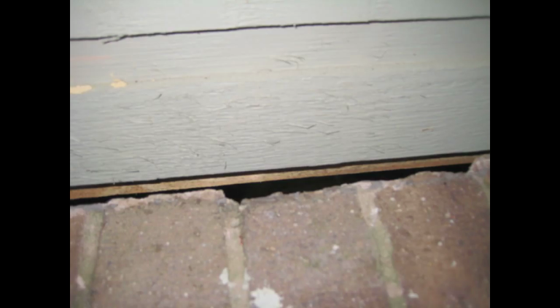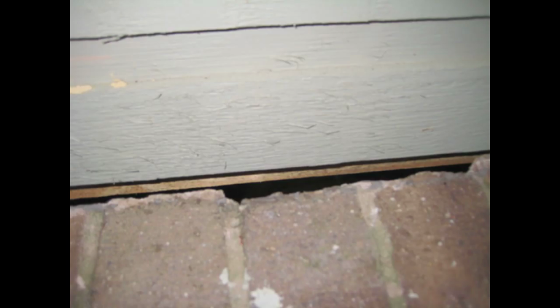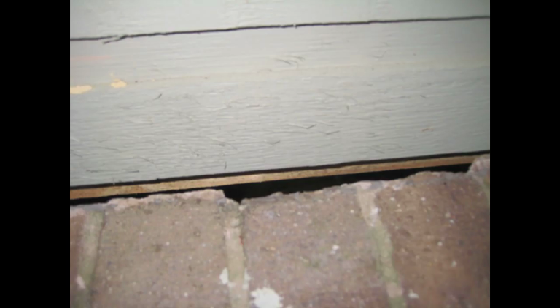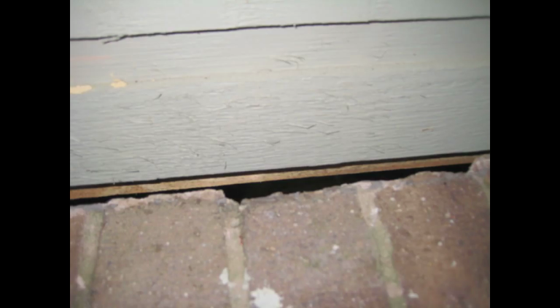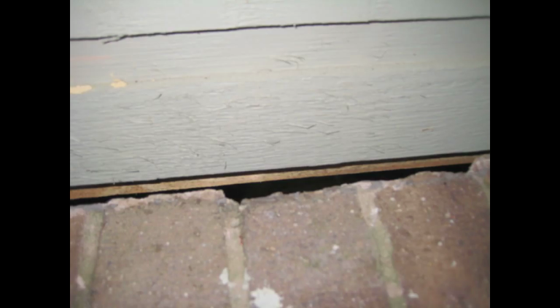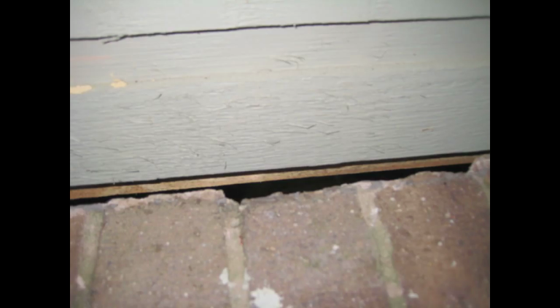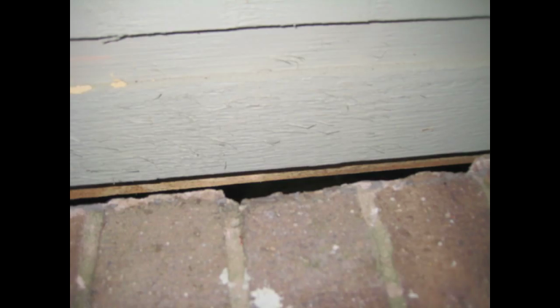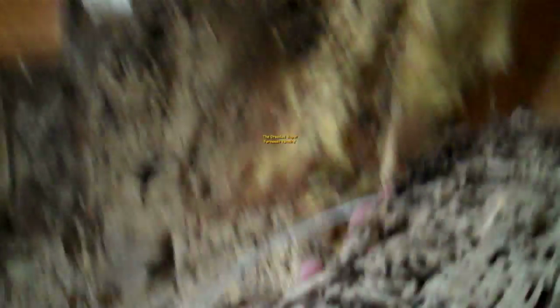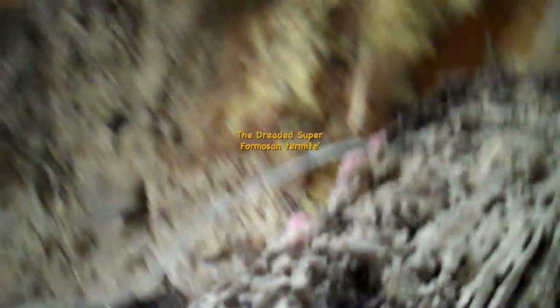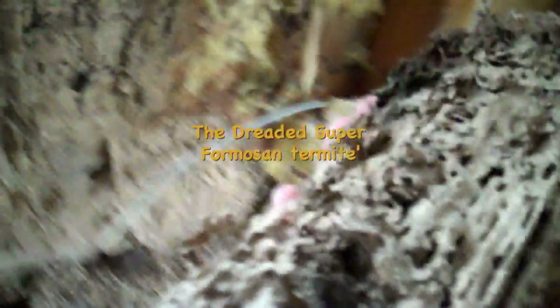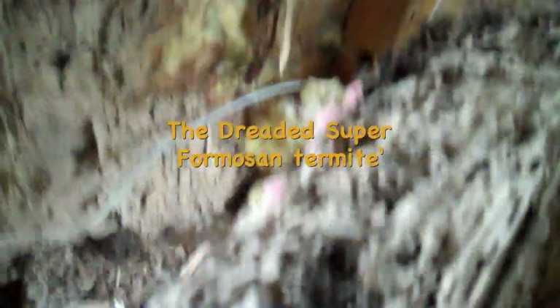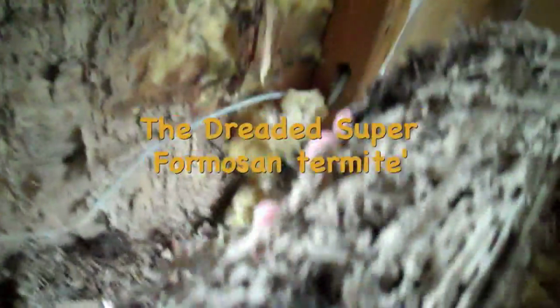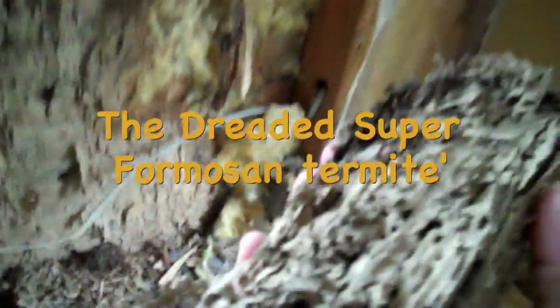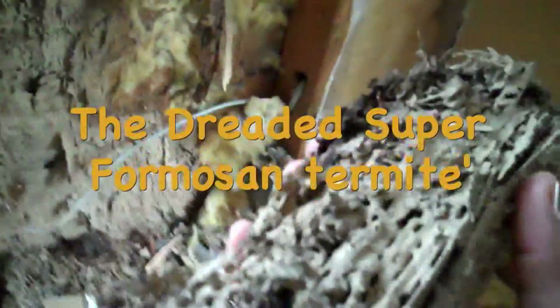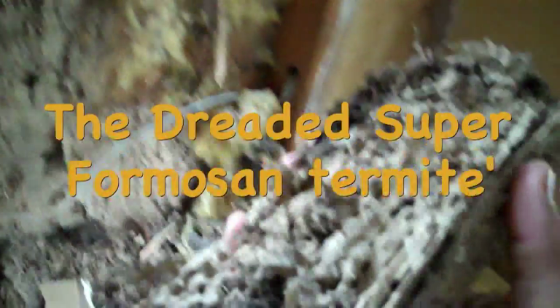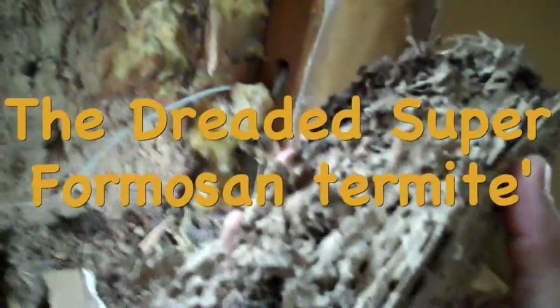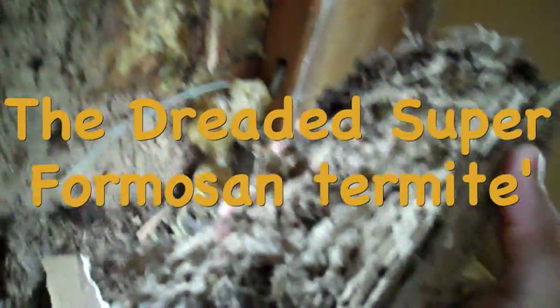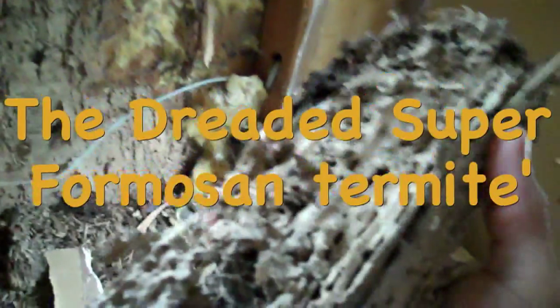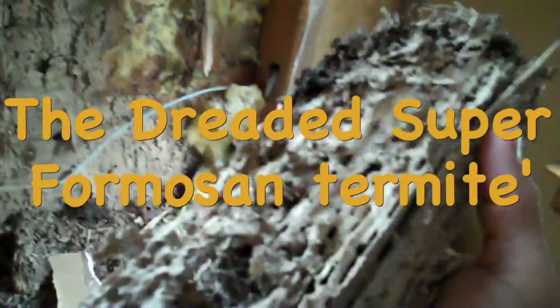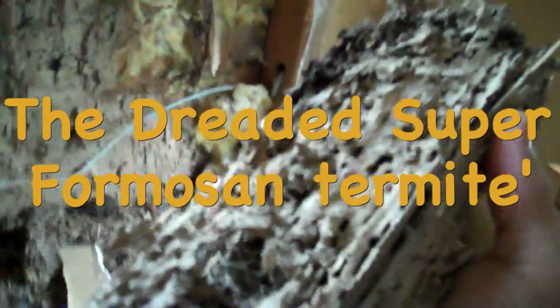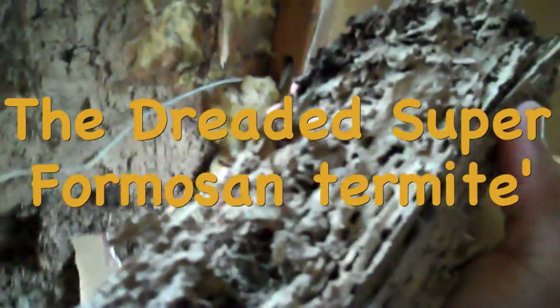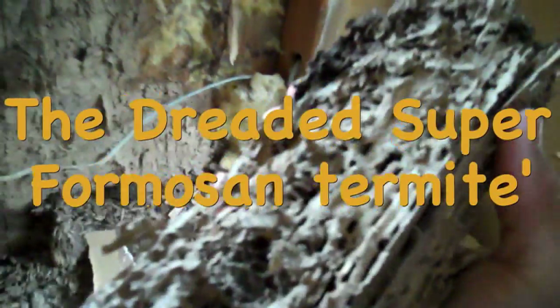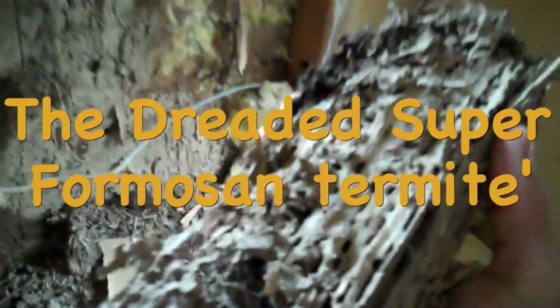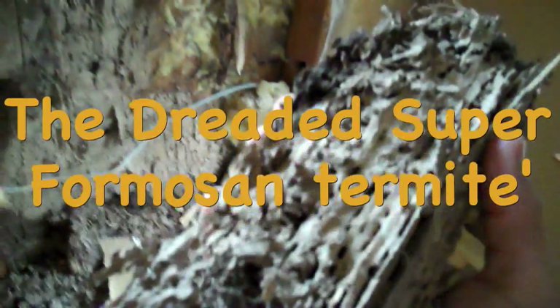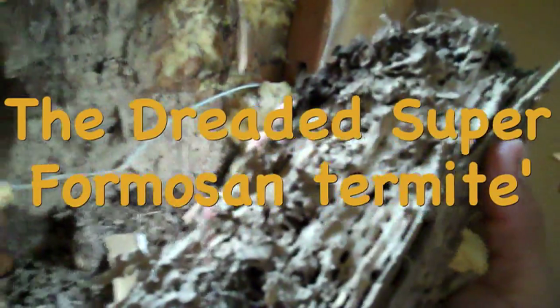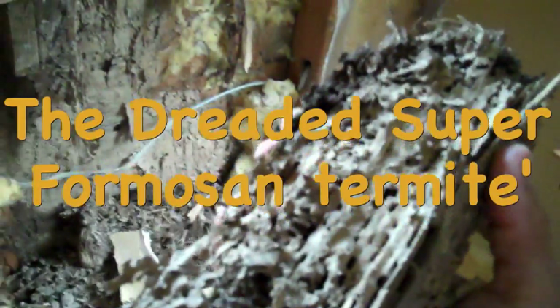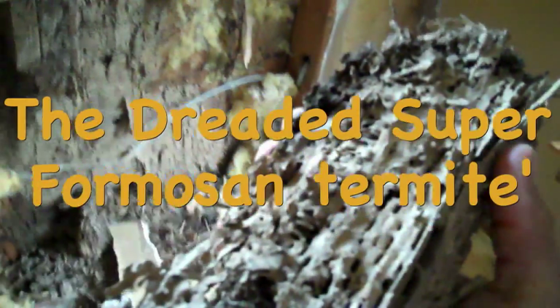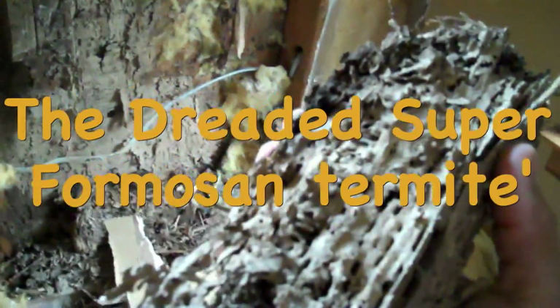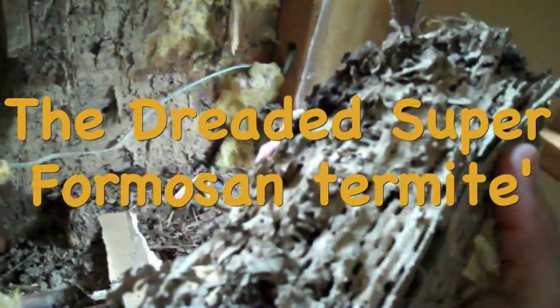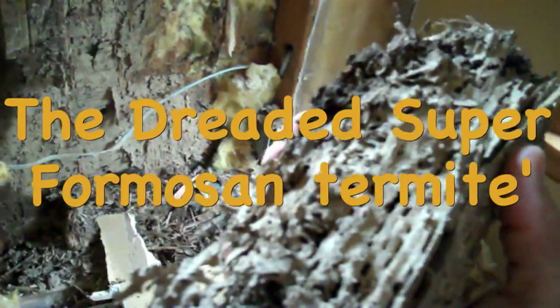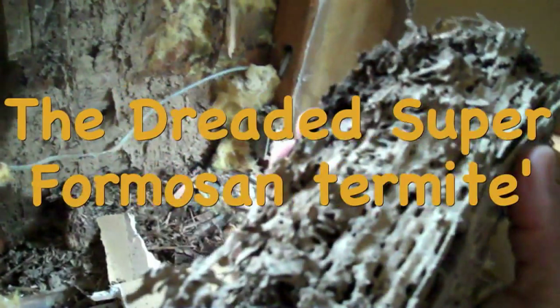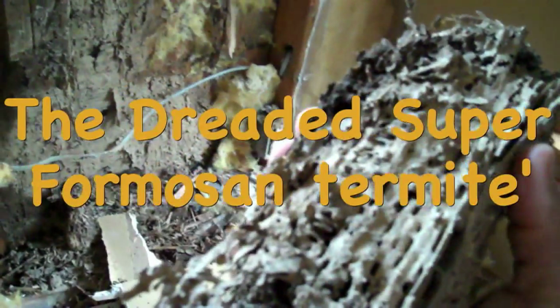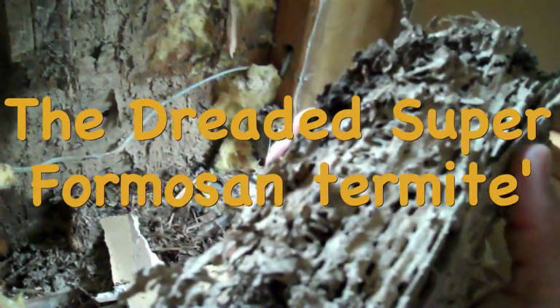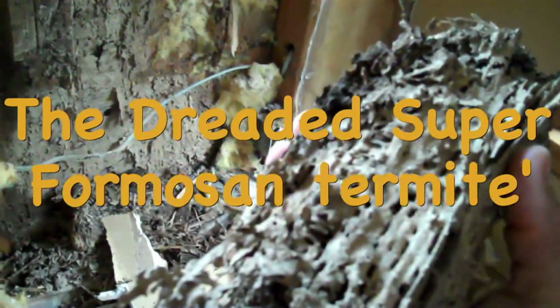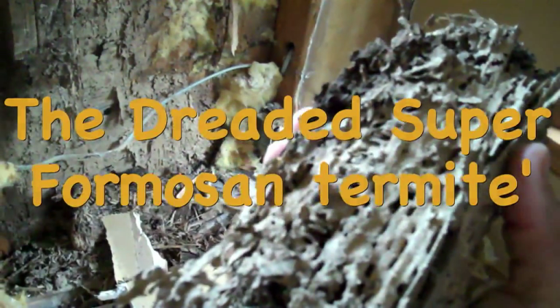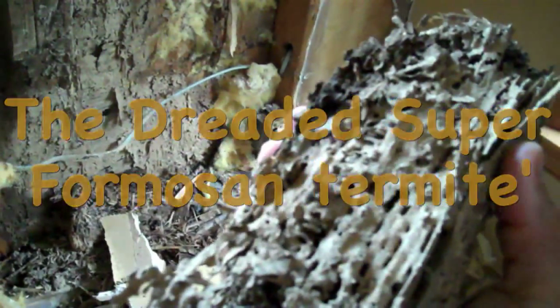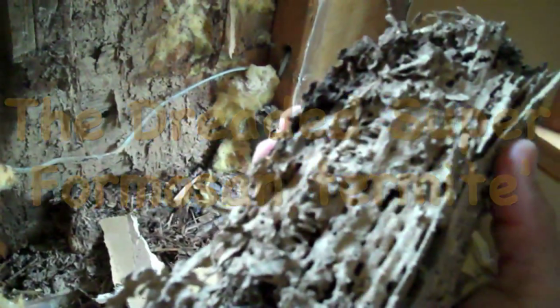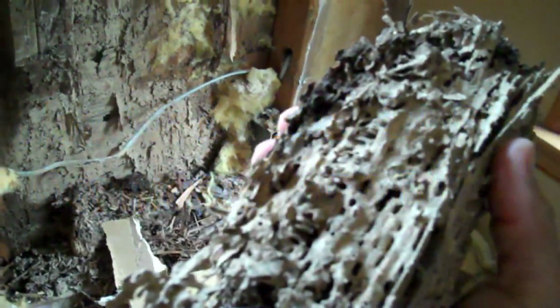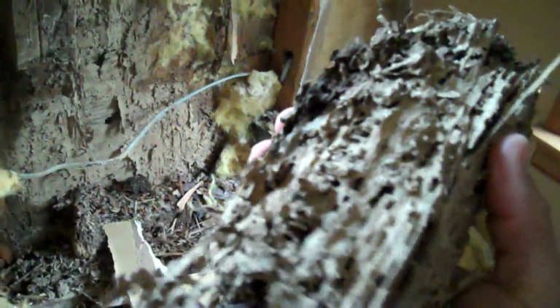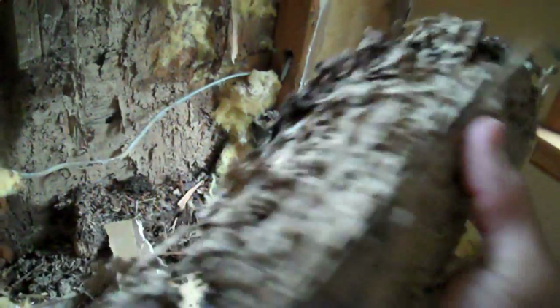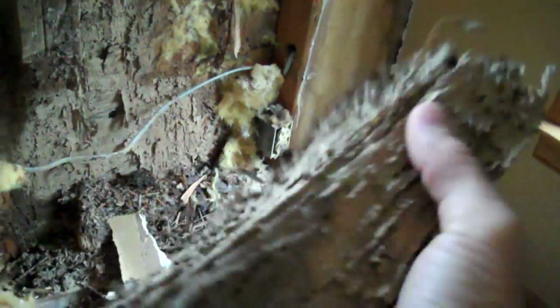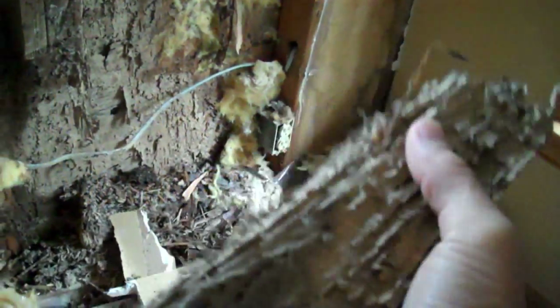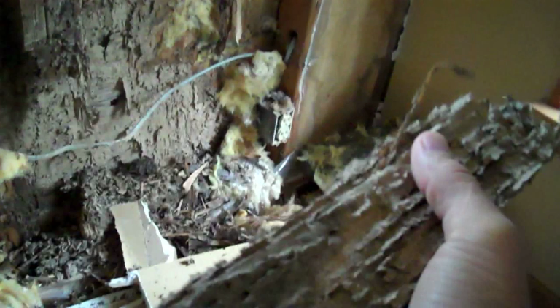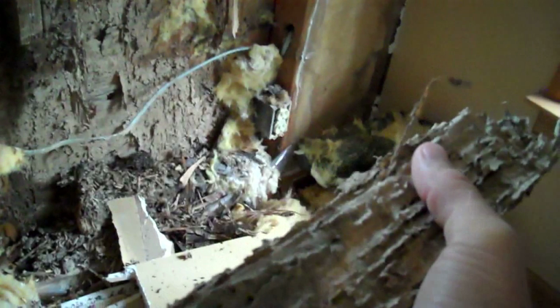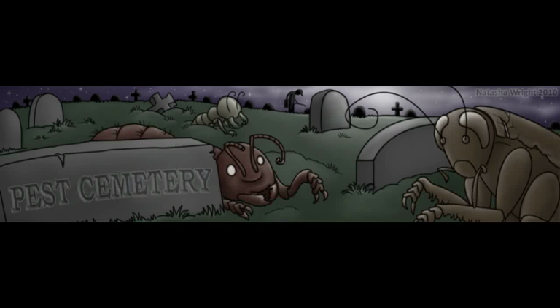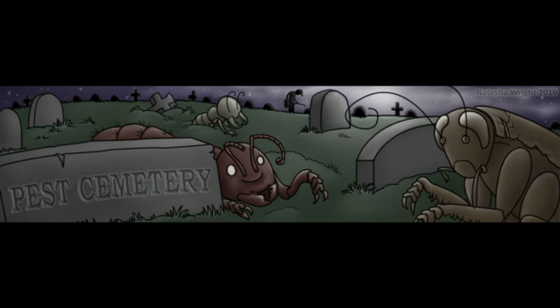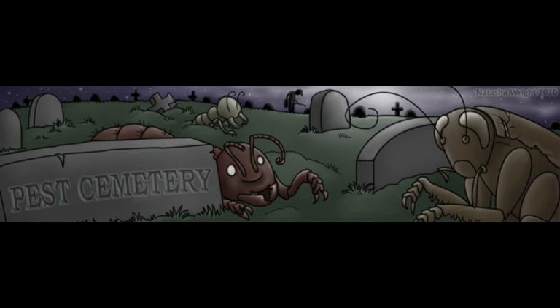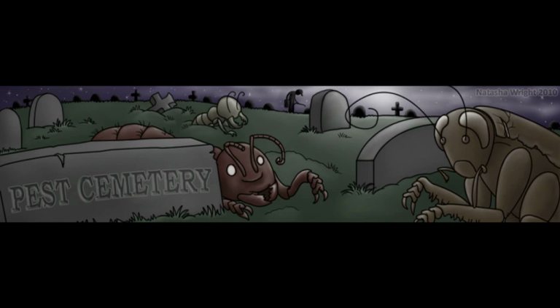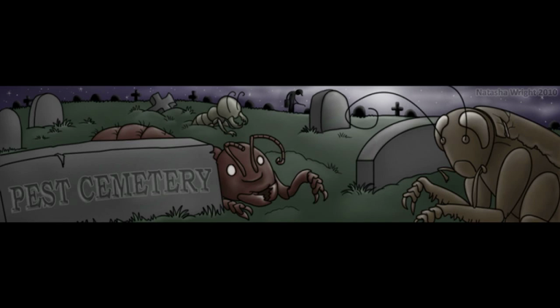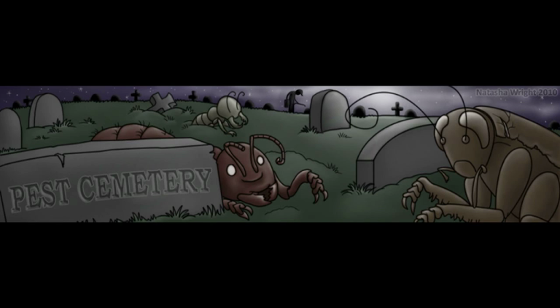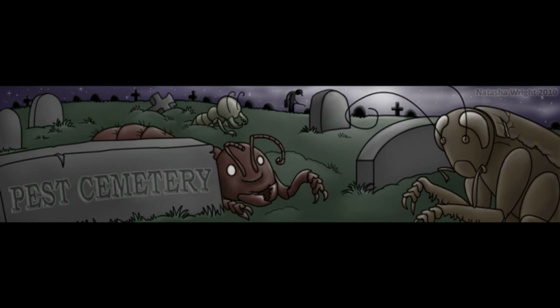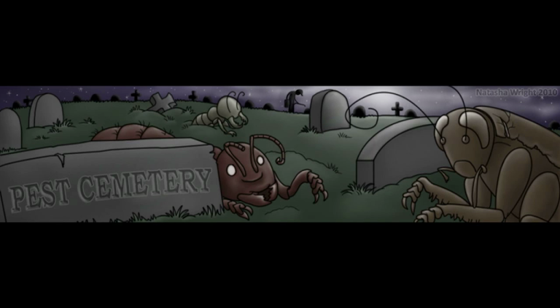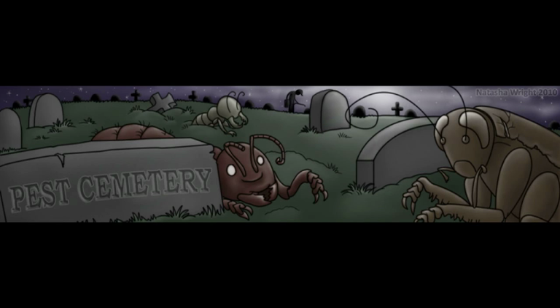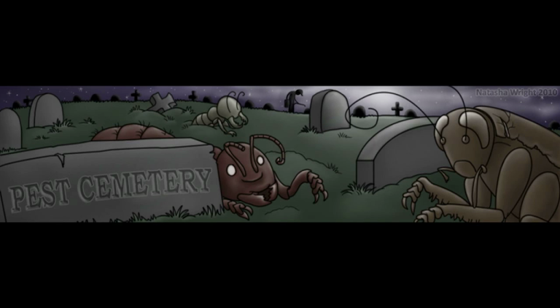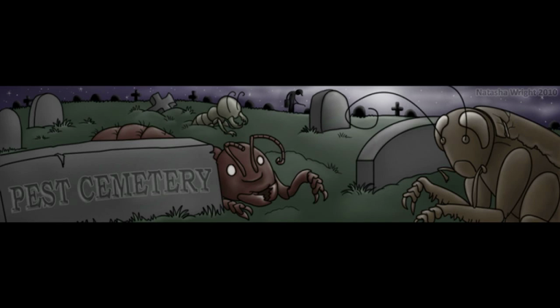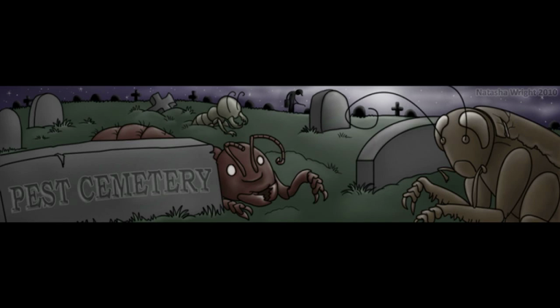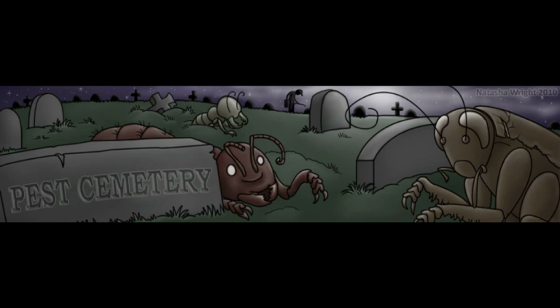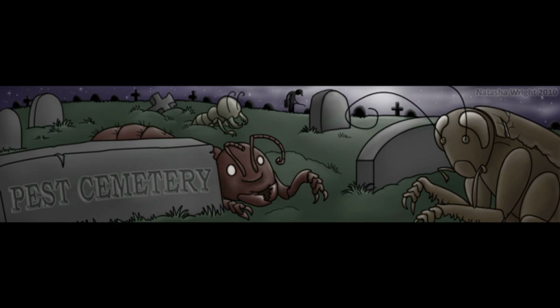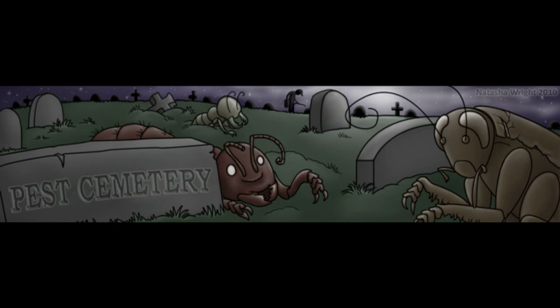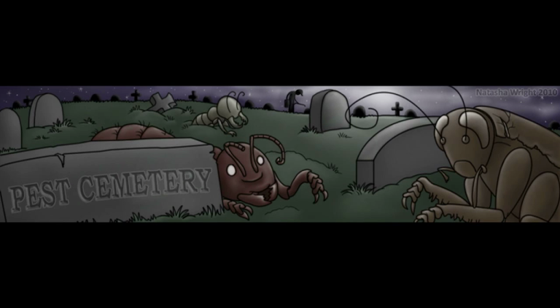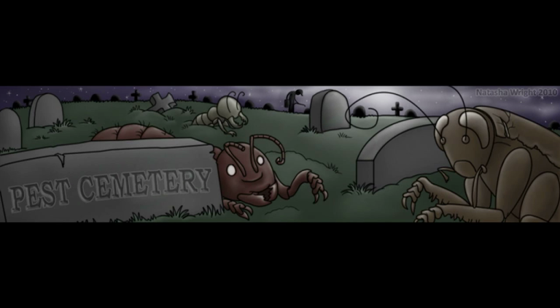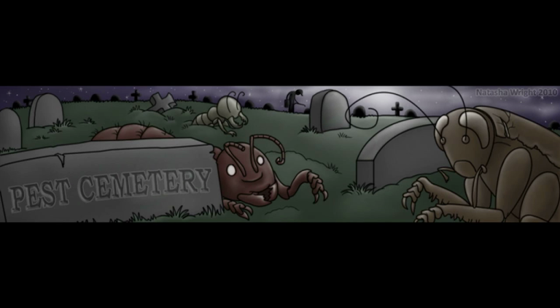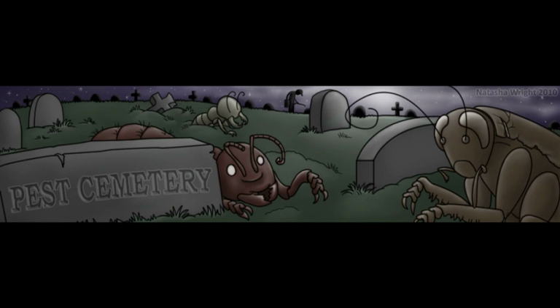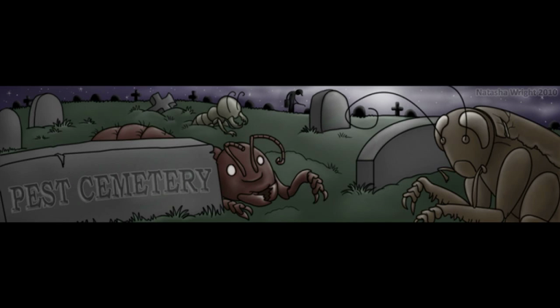So this we caught rather quickly, but it could have got super ugly very quickly from the dreaded super termite.